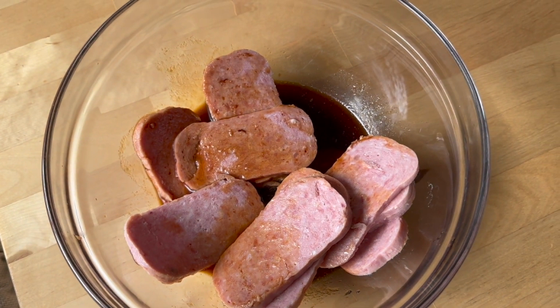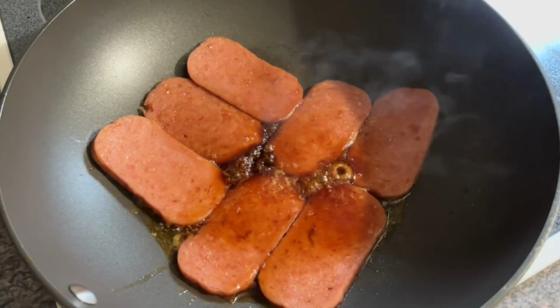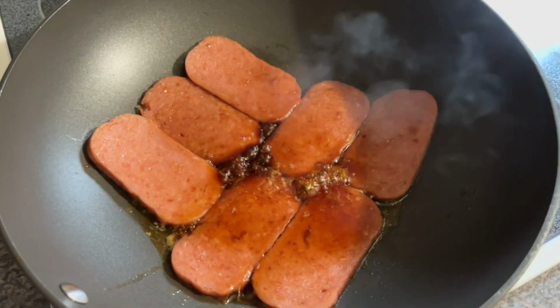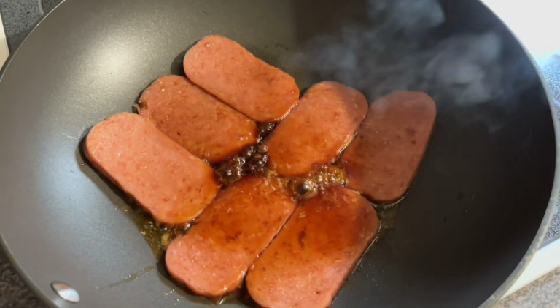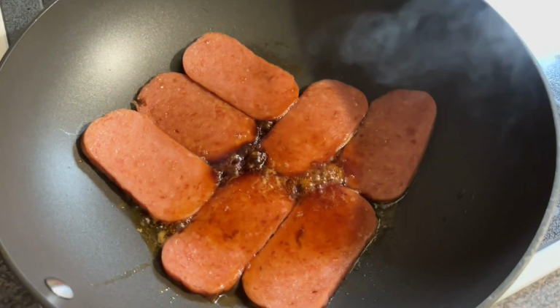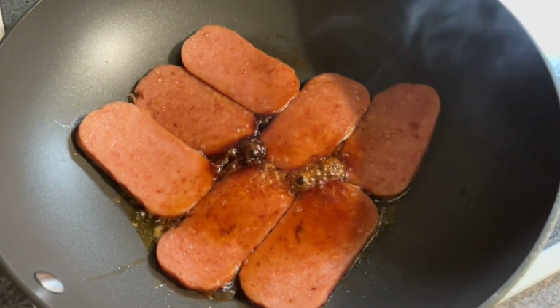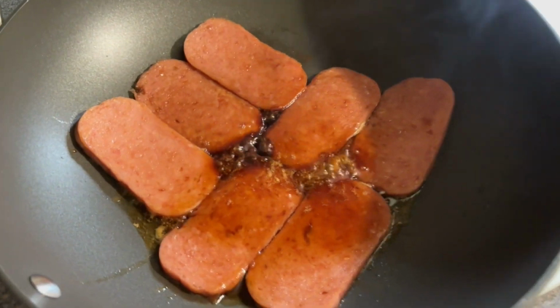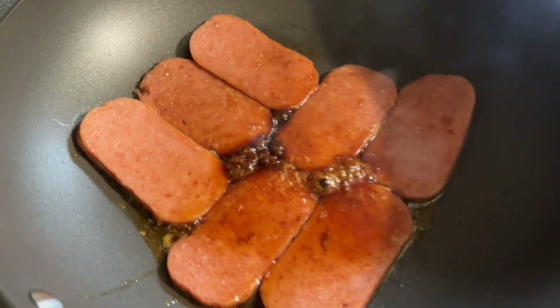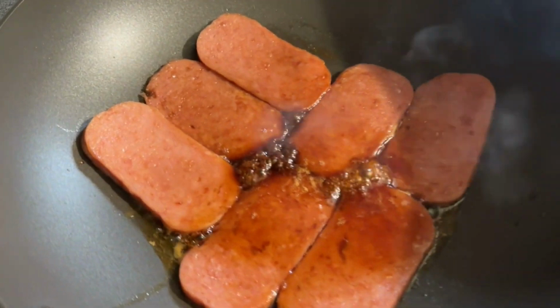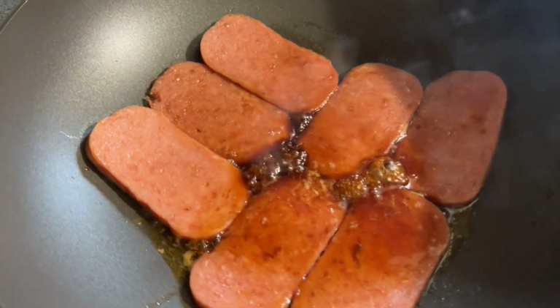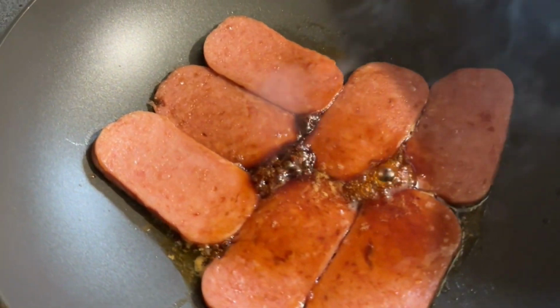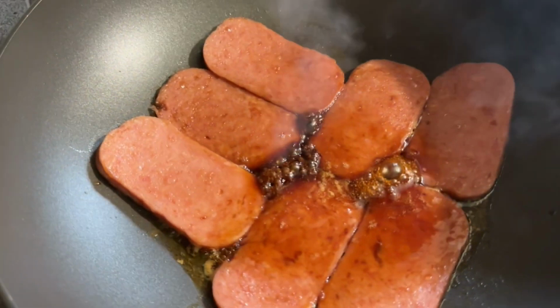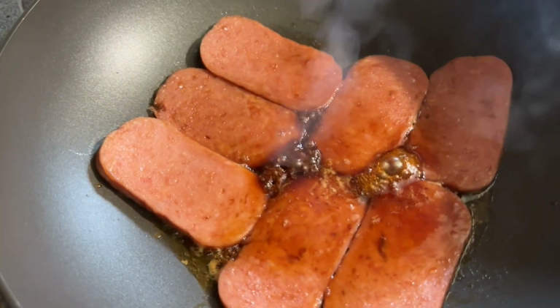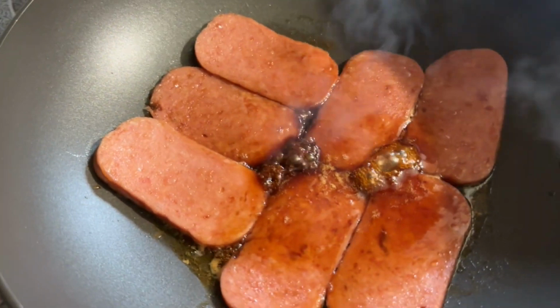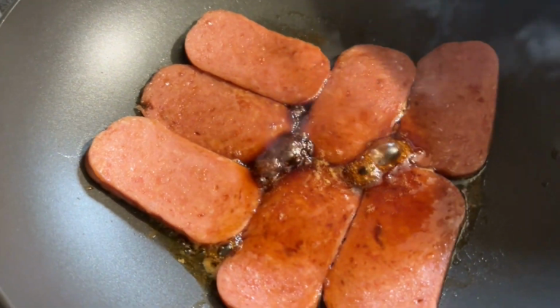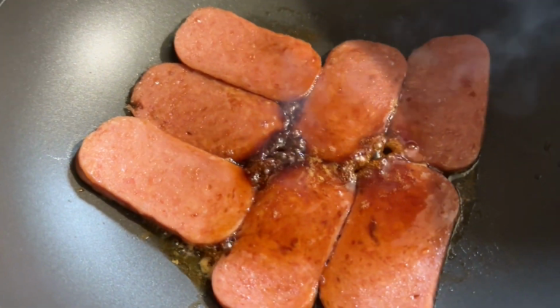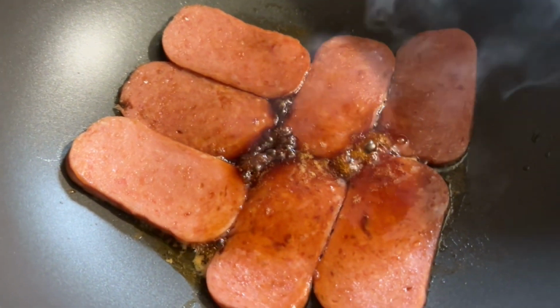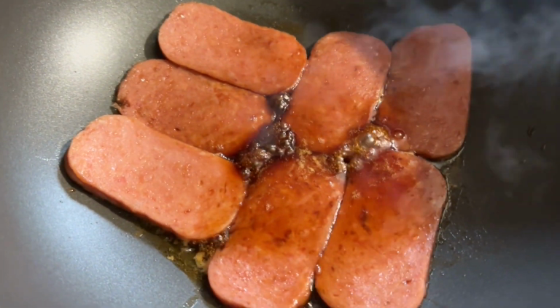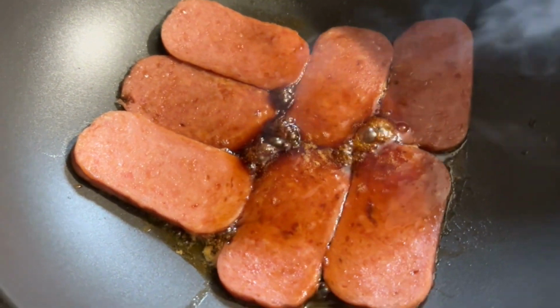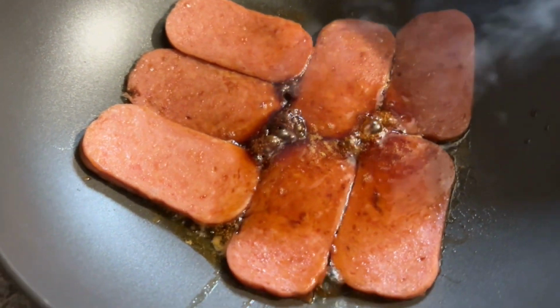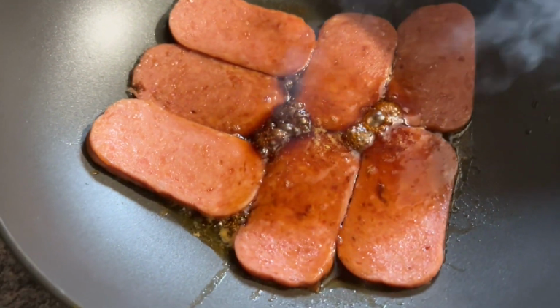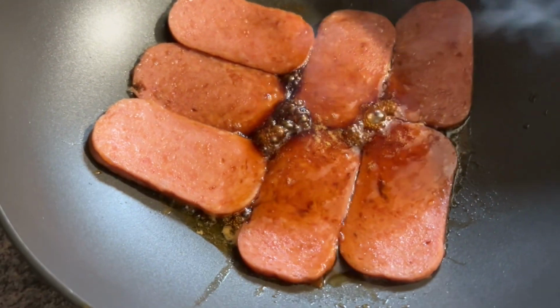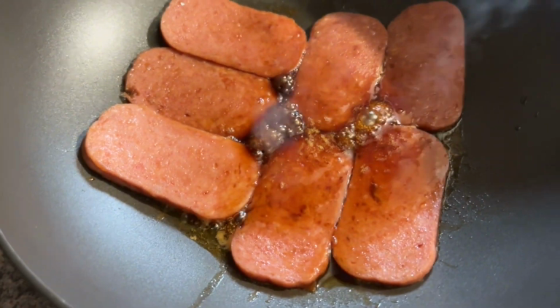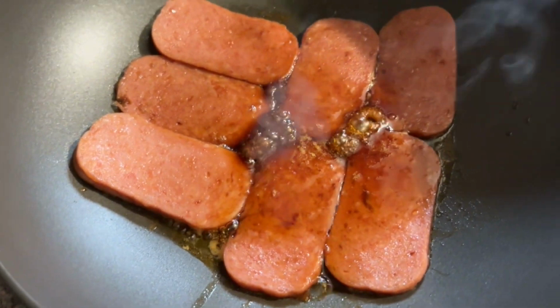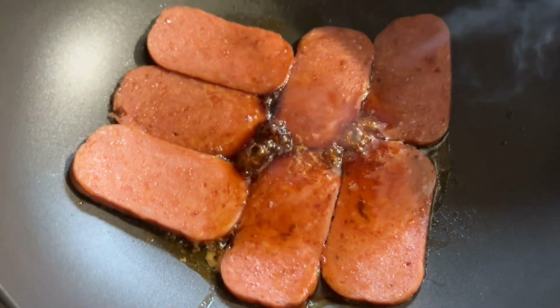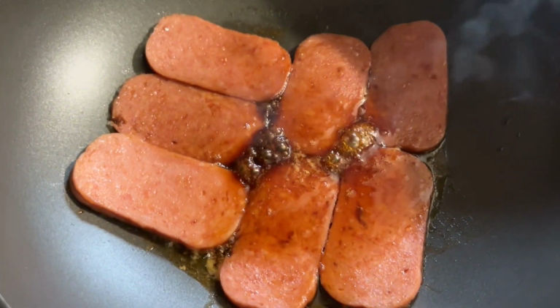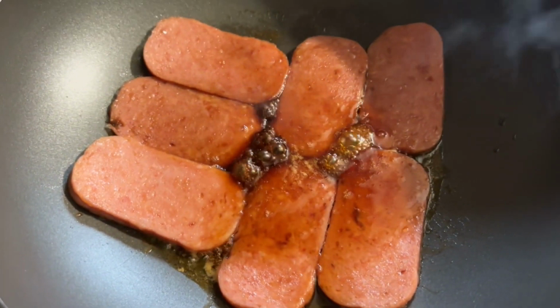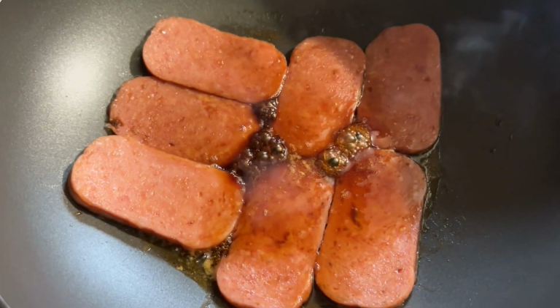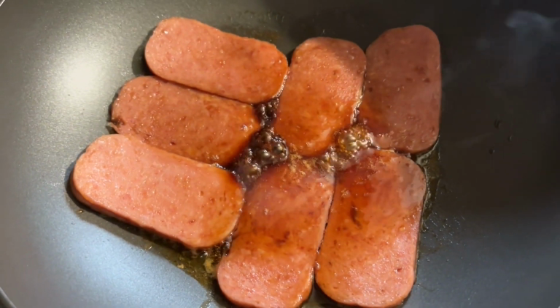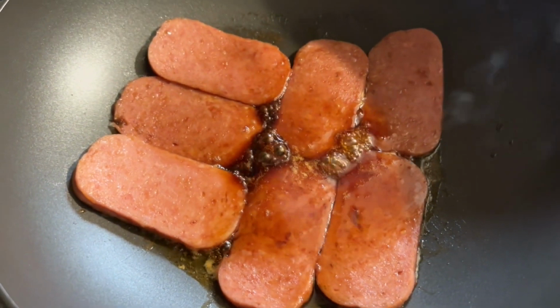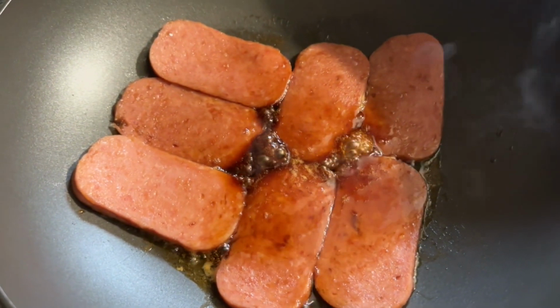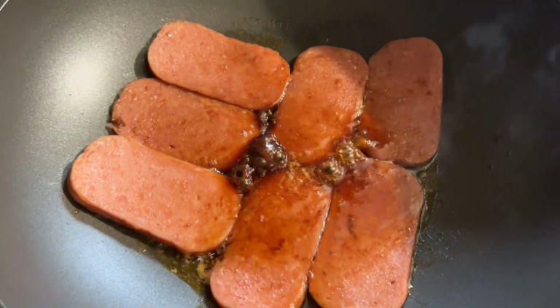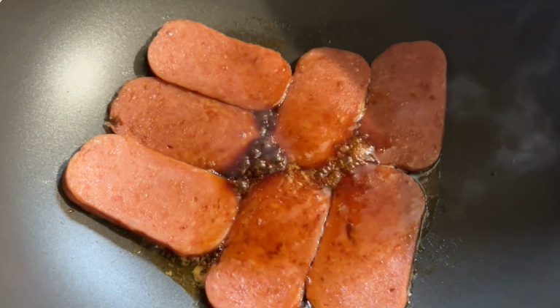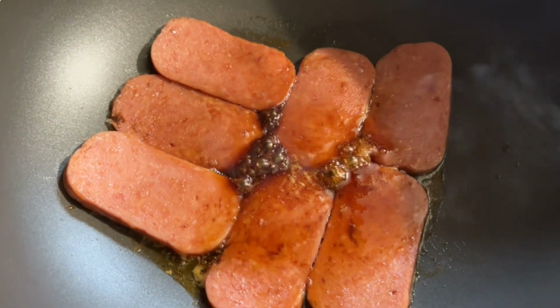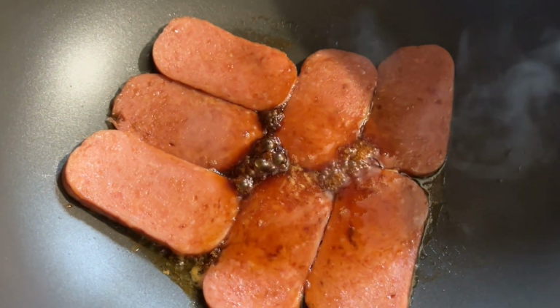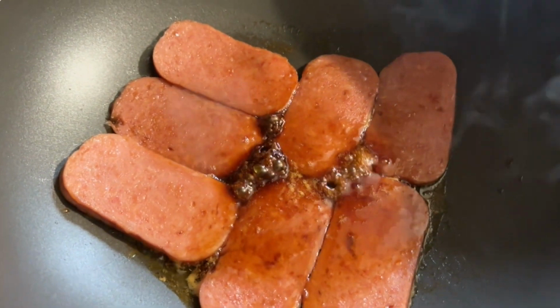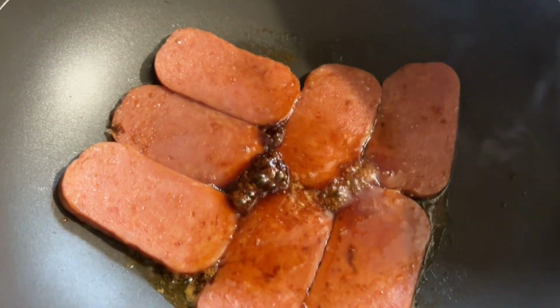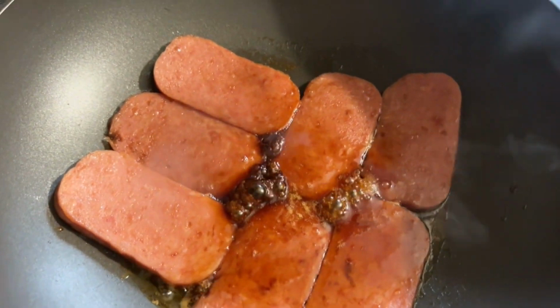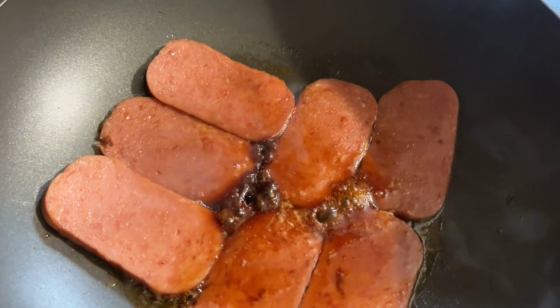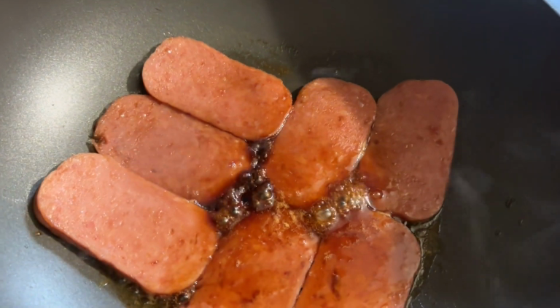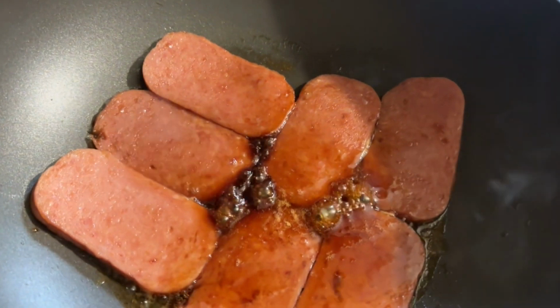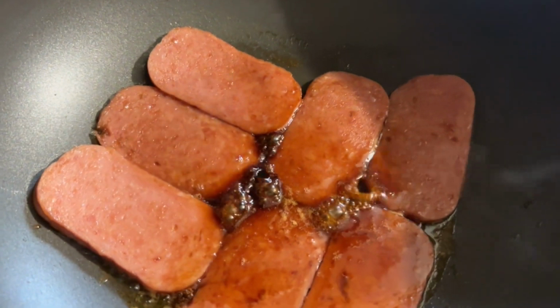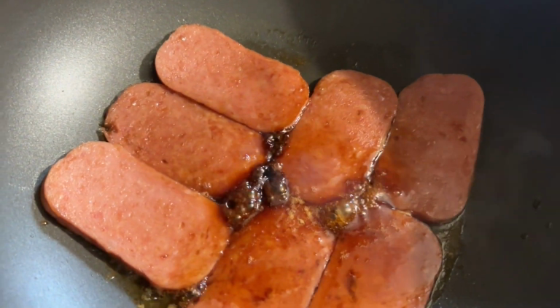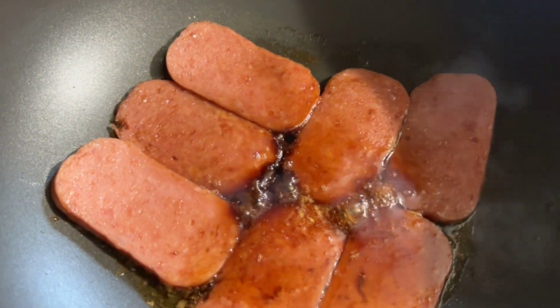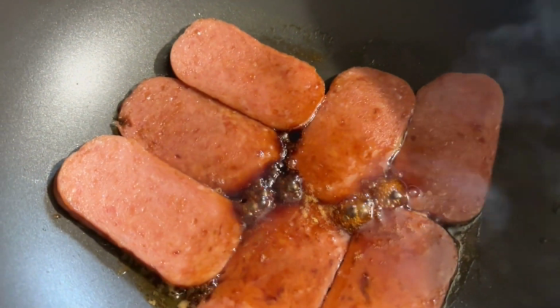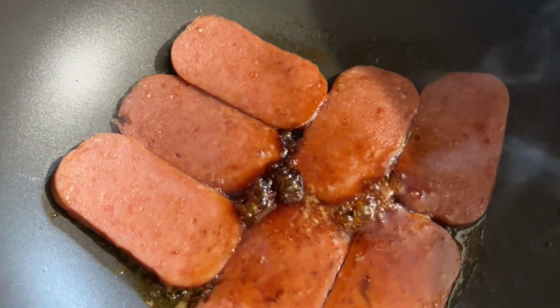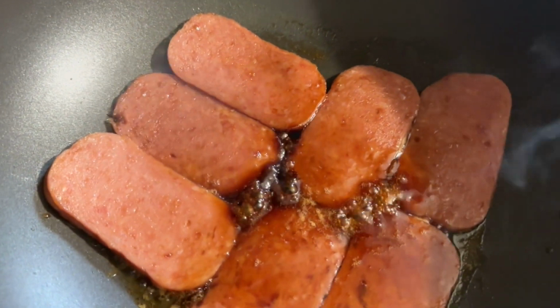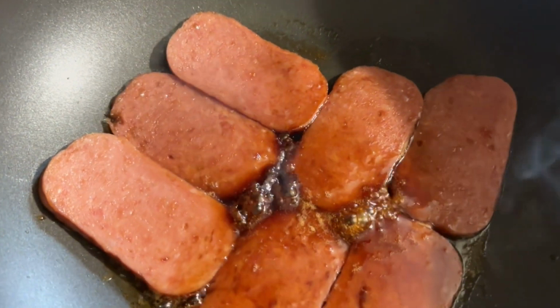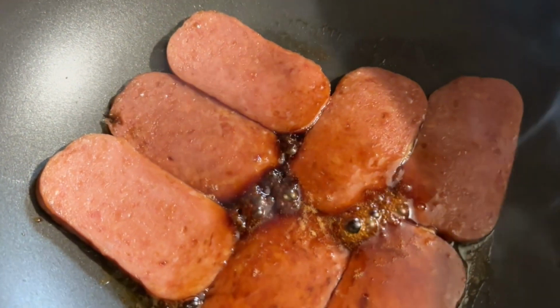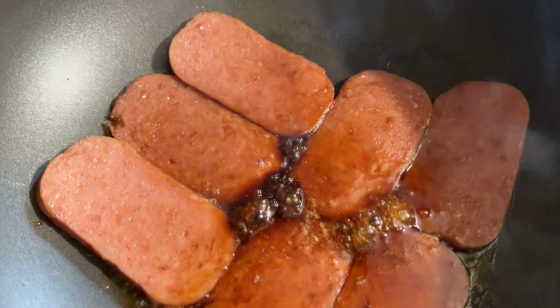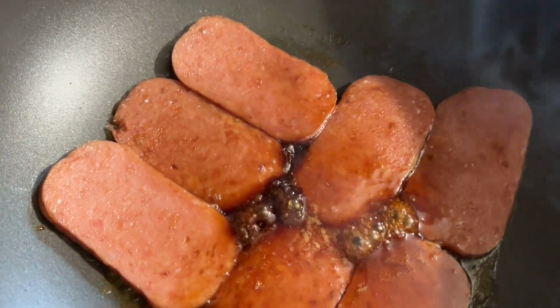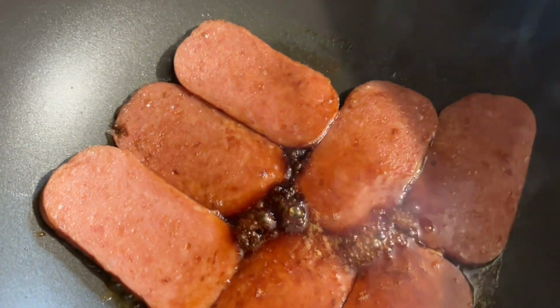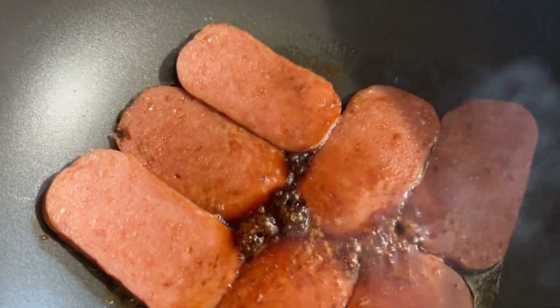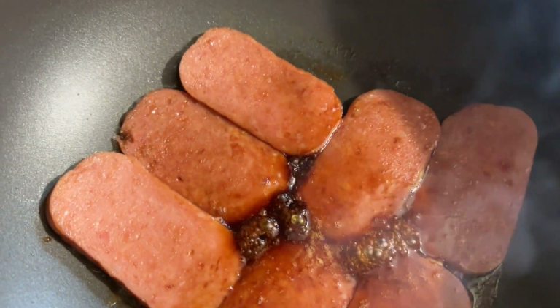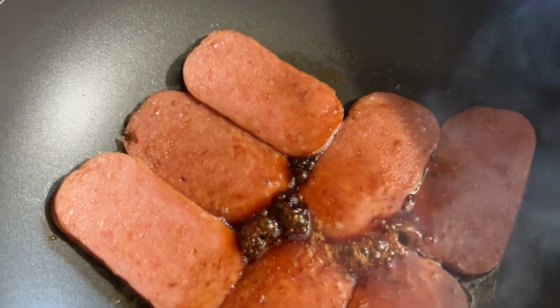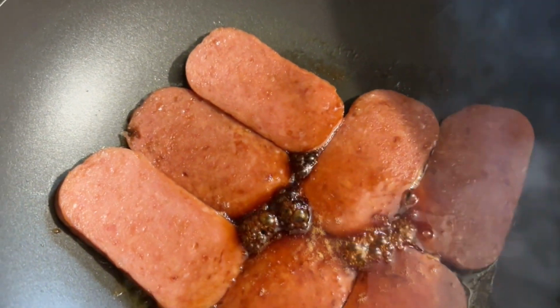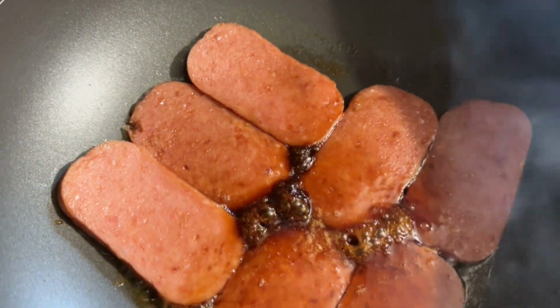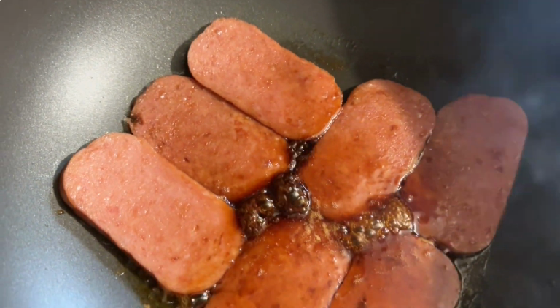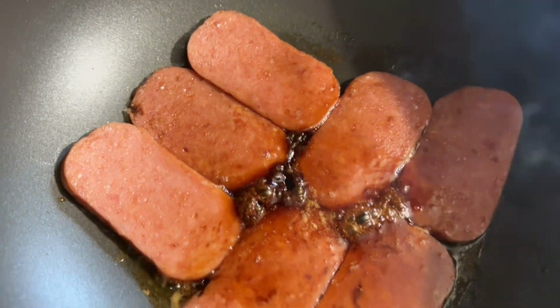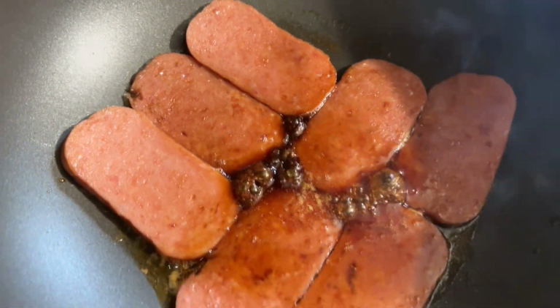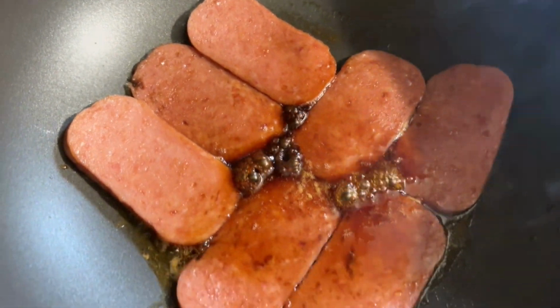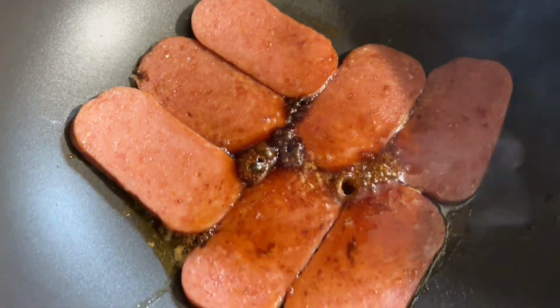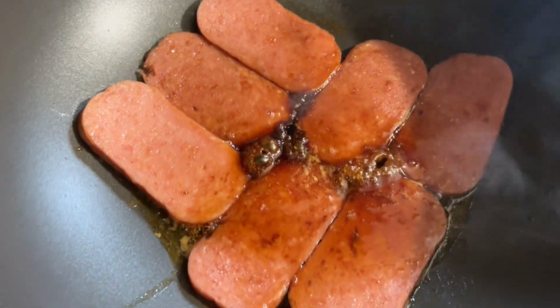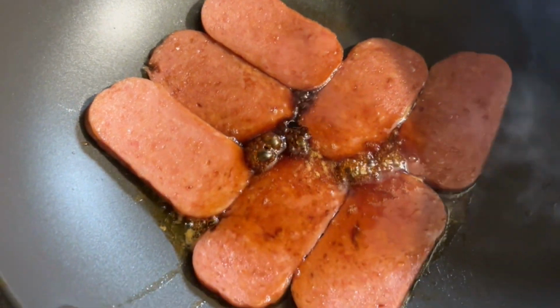On a pan, add cooking oil and cook the Spam until brown or crispy, or however you prefer.